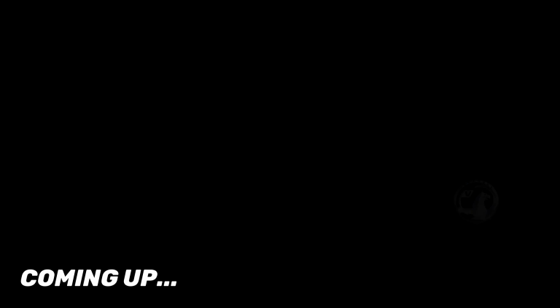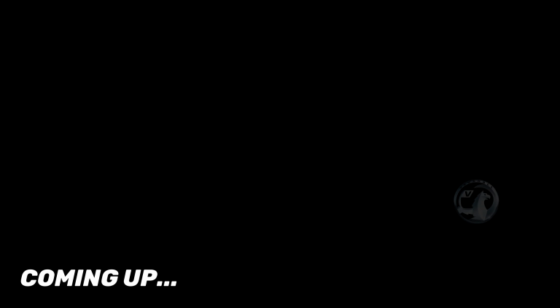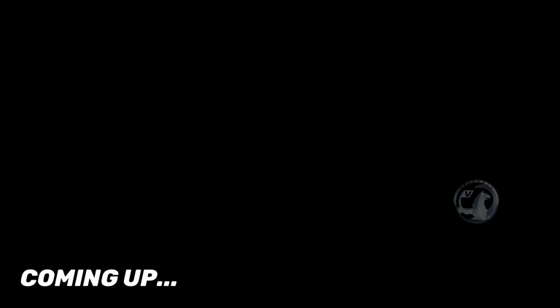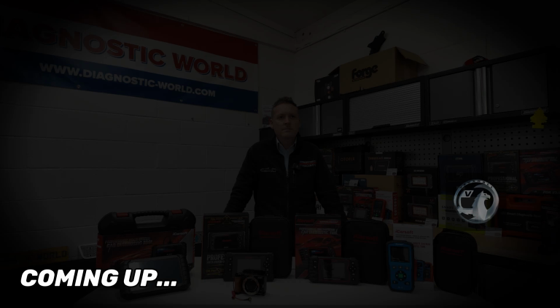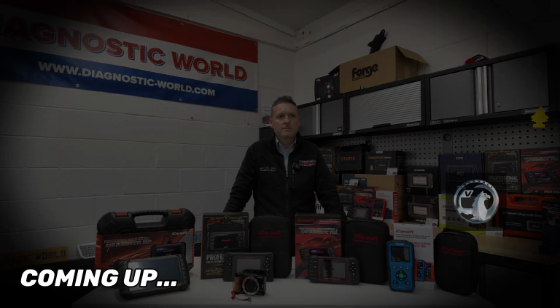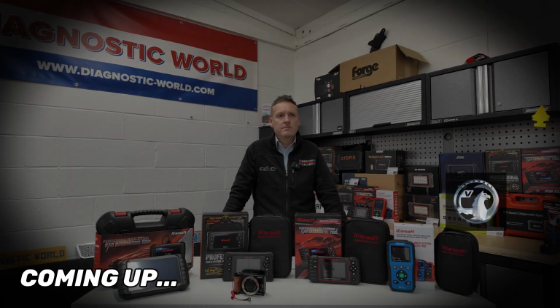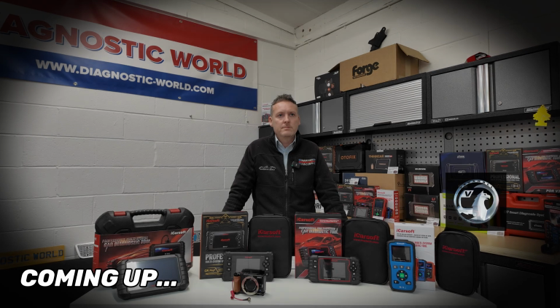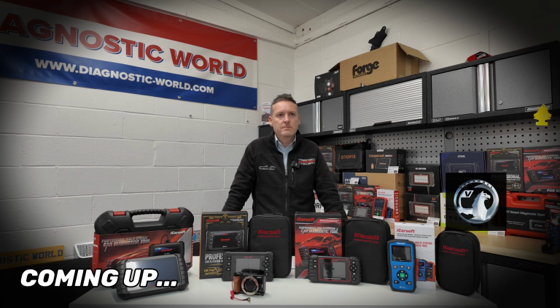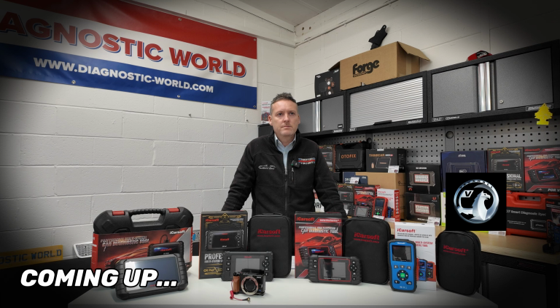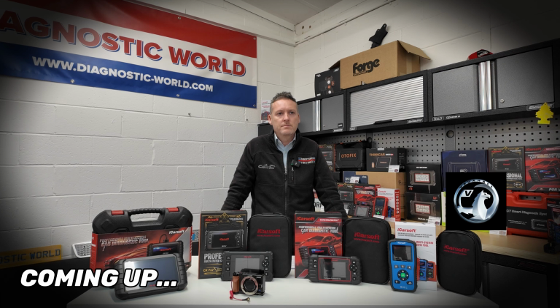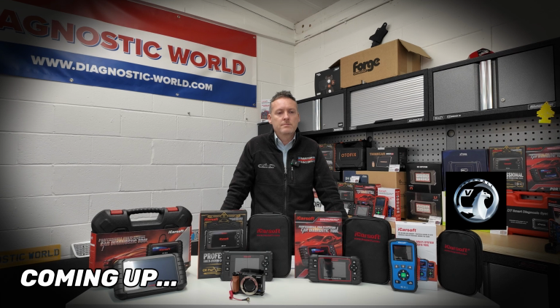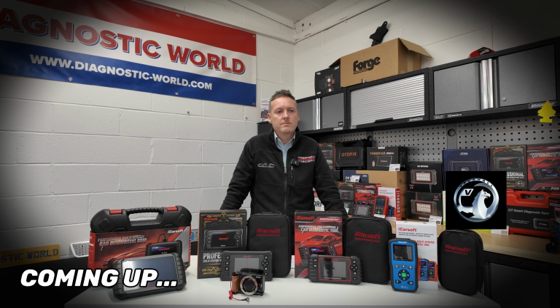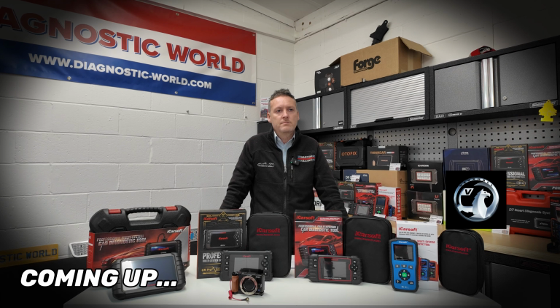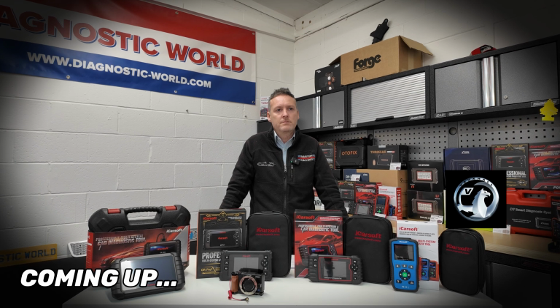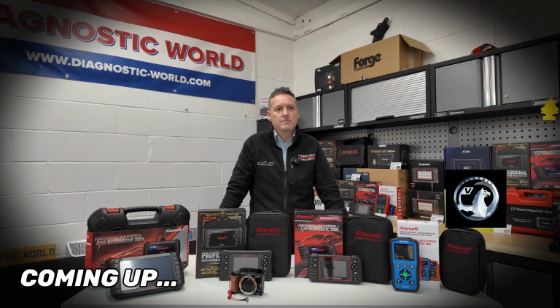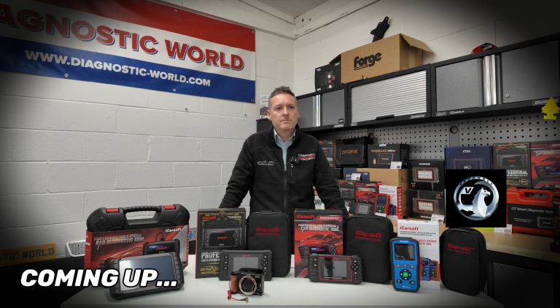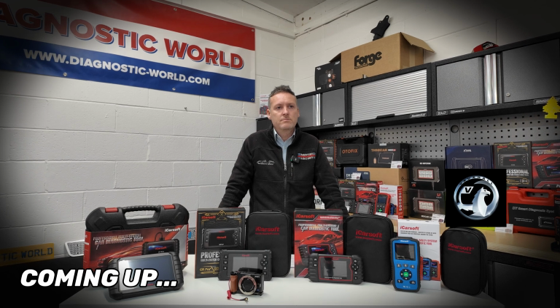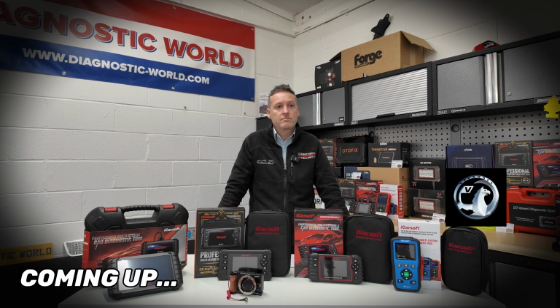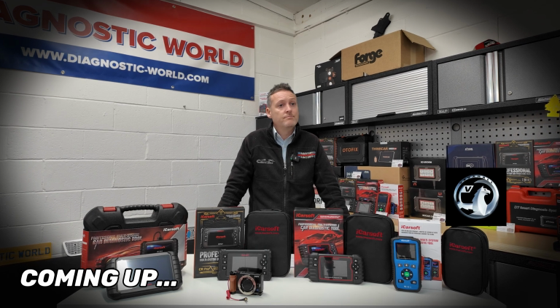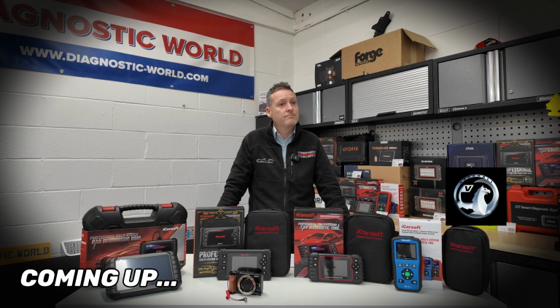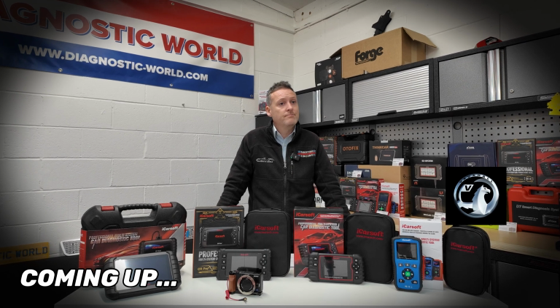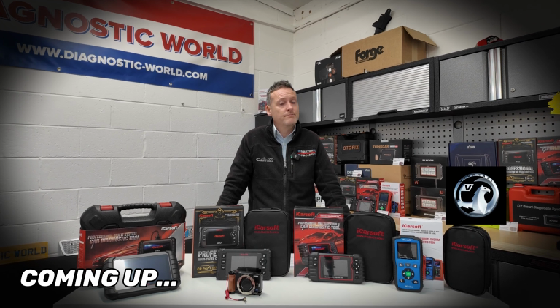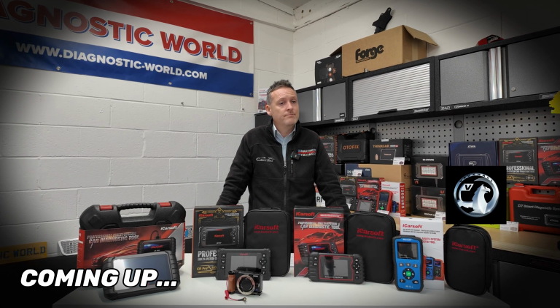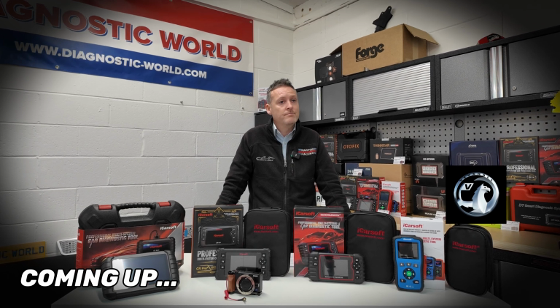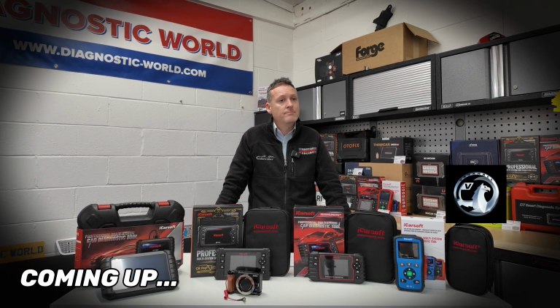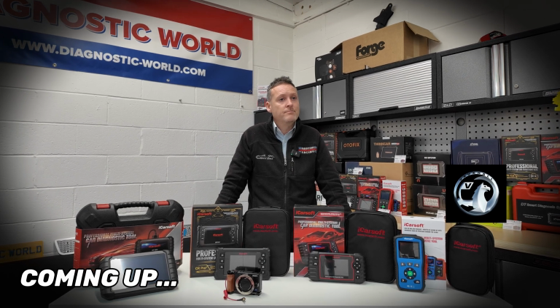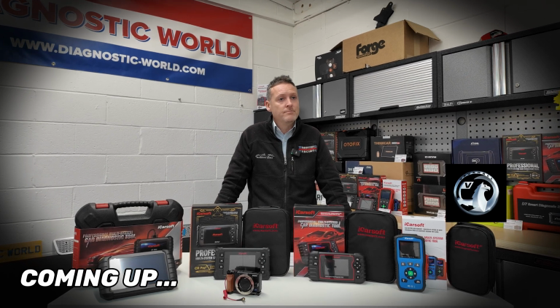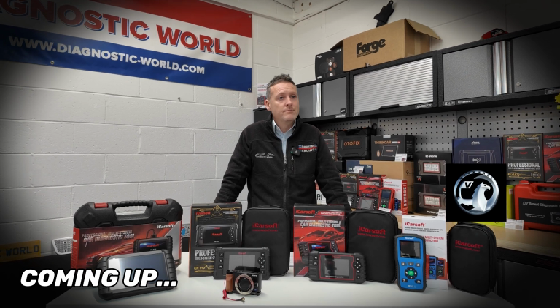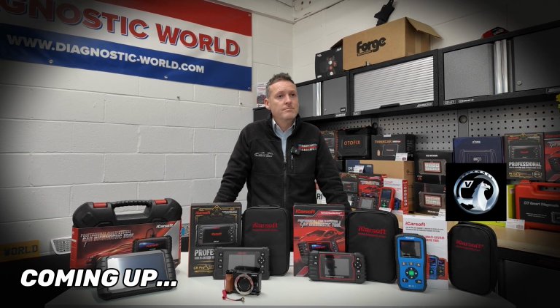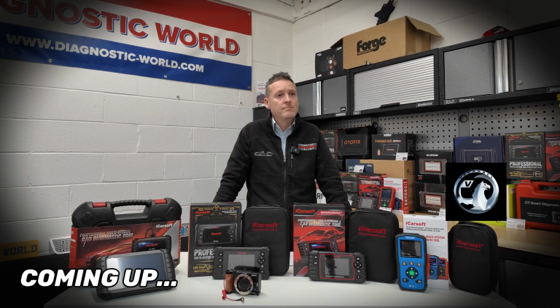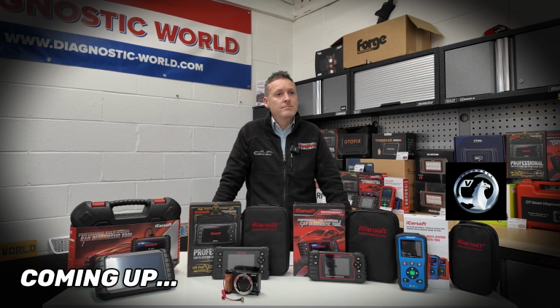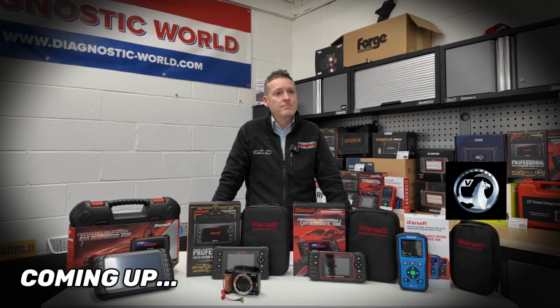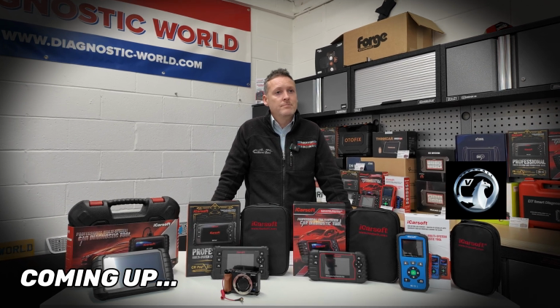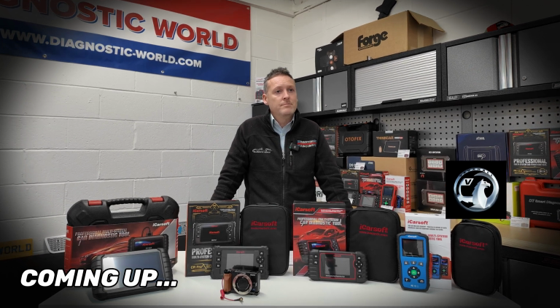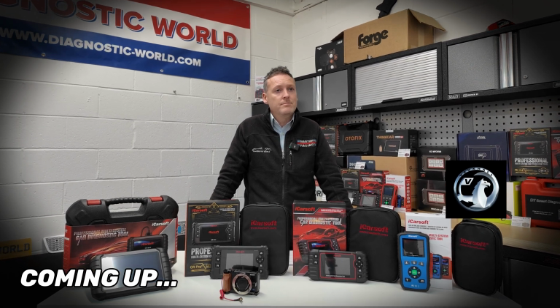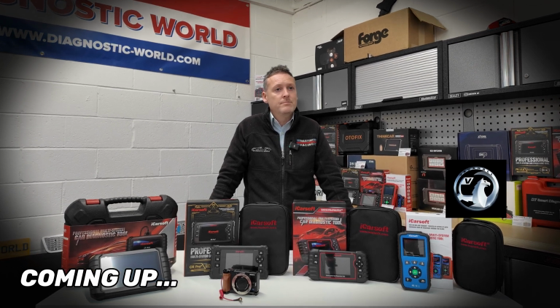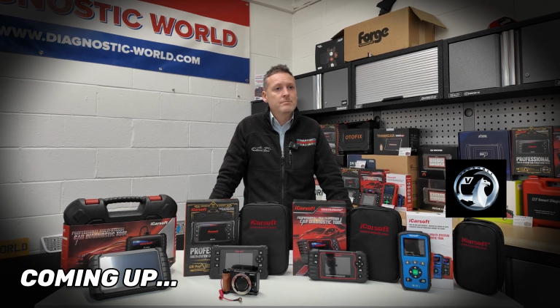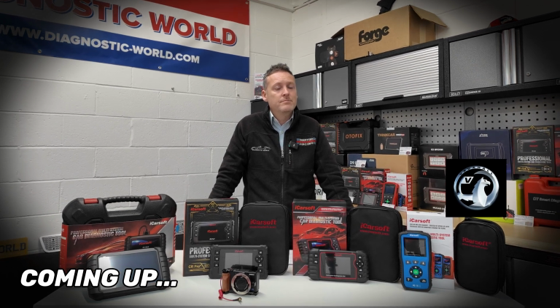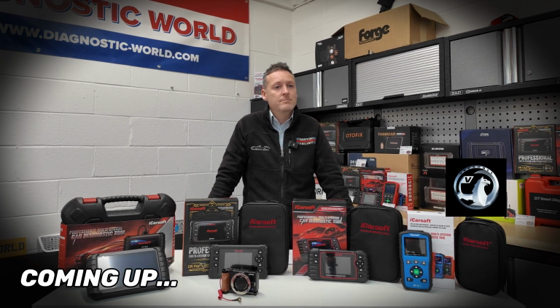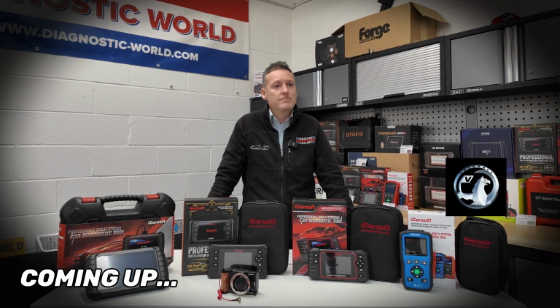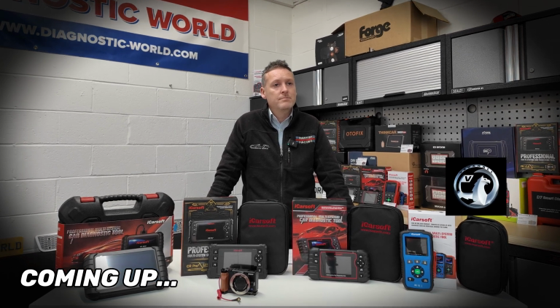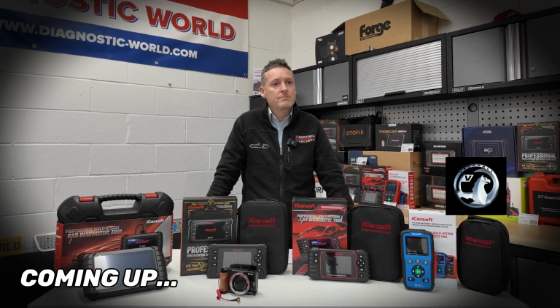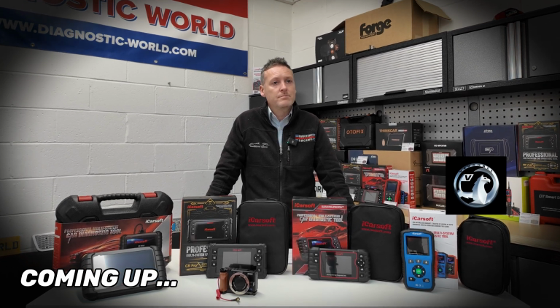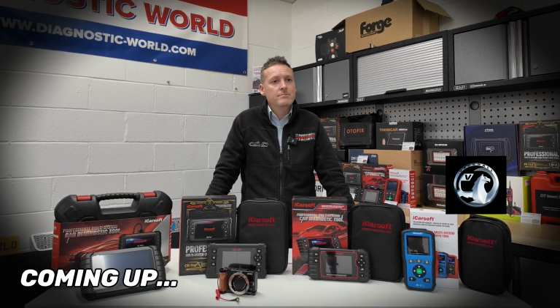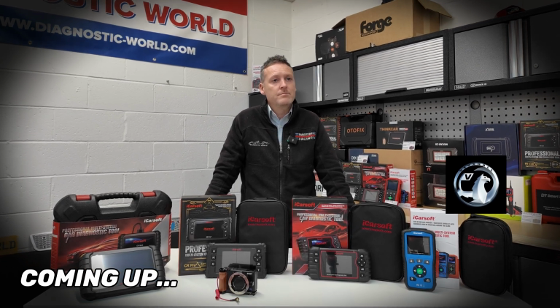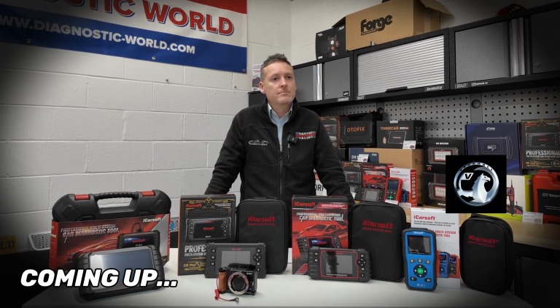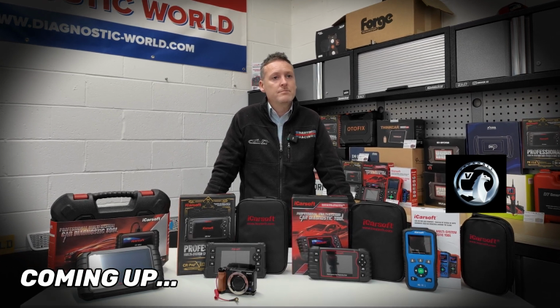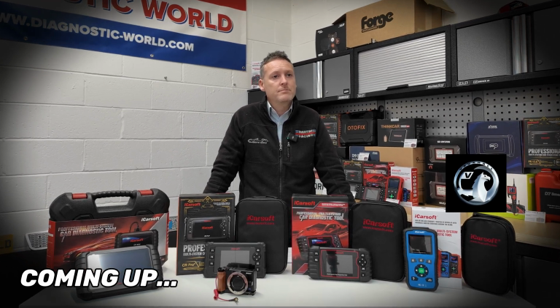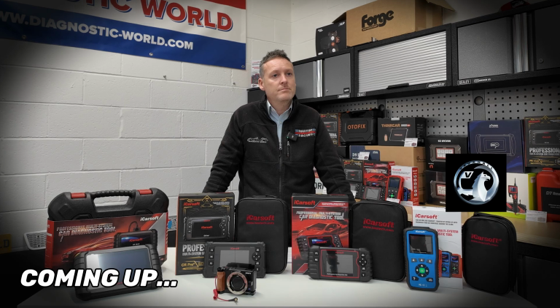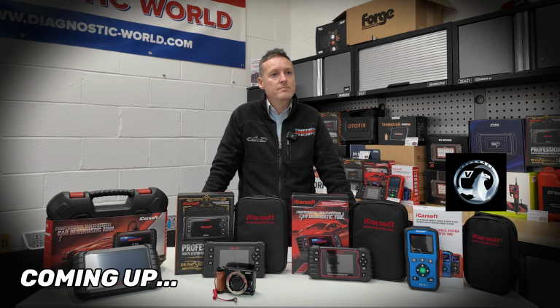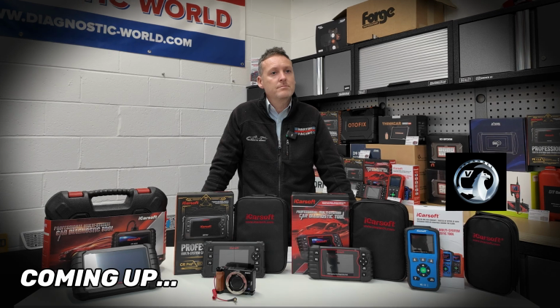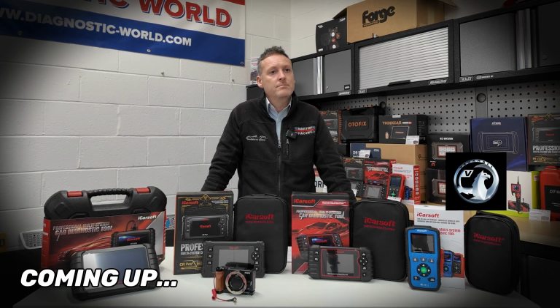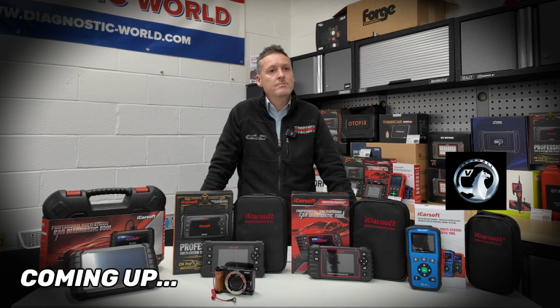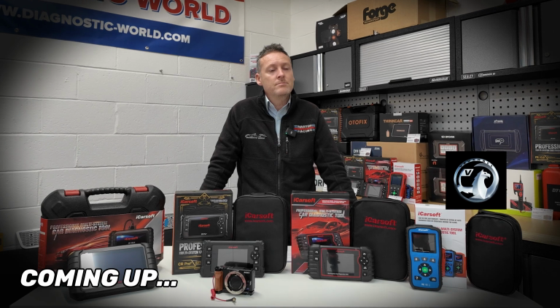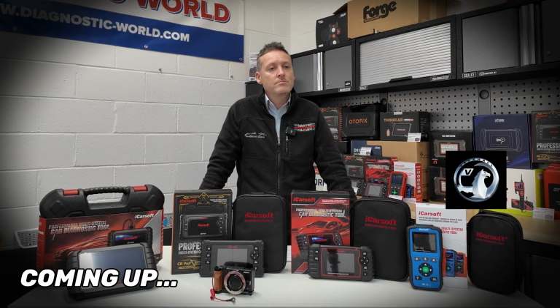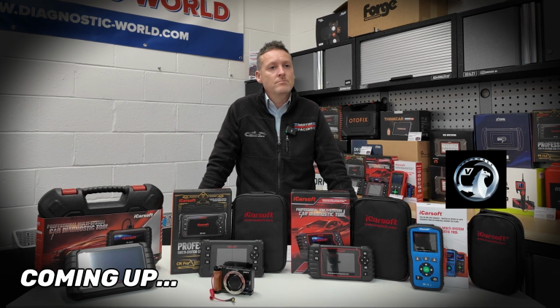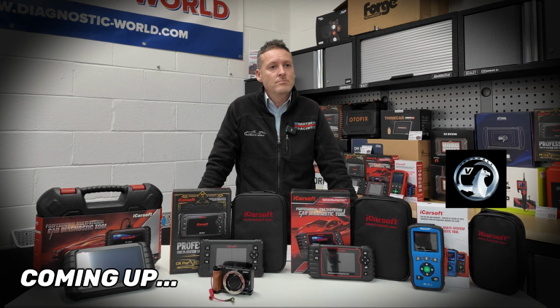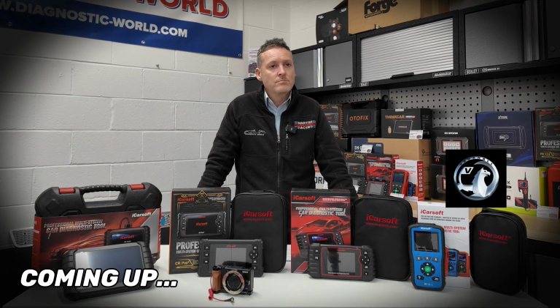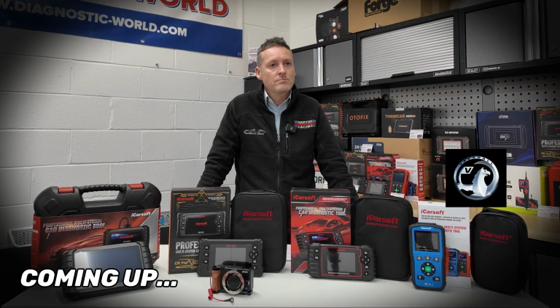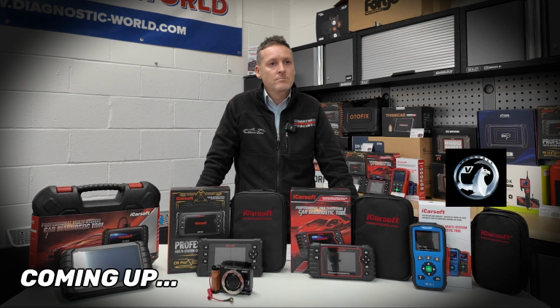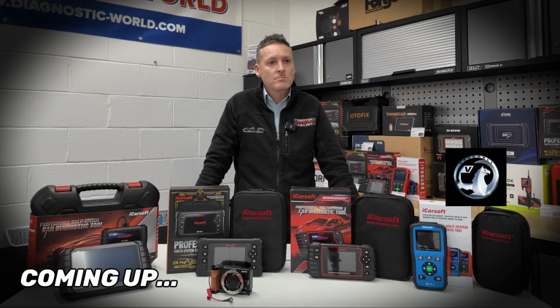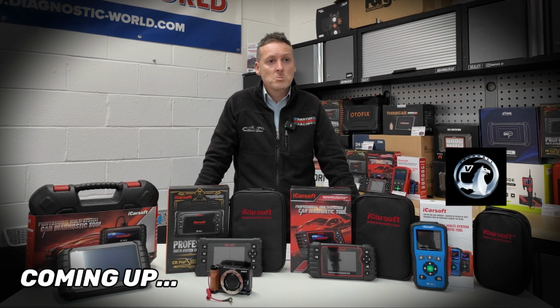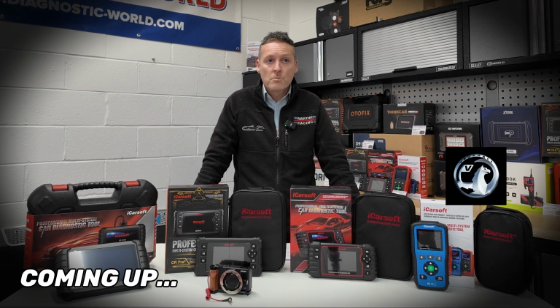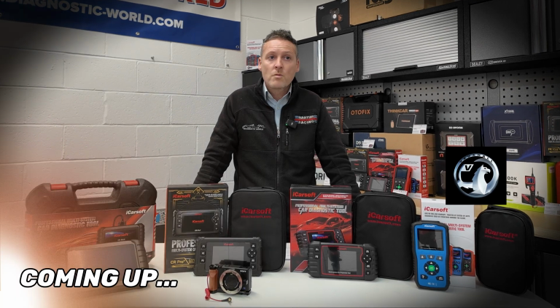If I was to walk in and ask you what tool you would buy with your own money and your budget was £400, what would you buy?